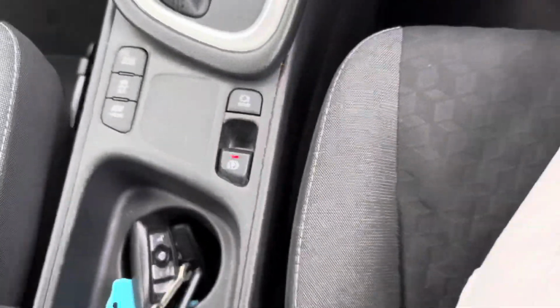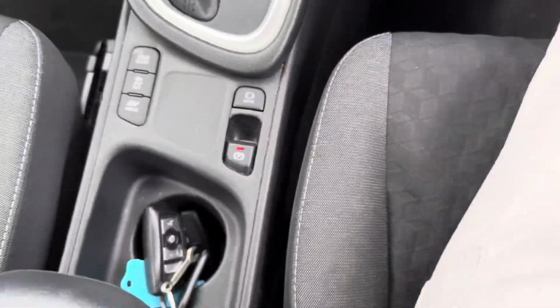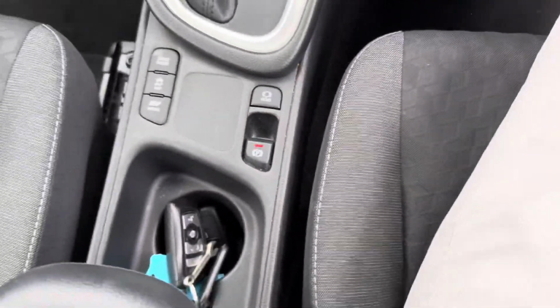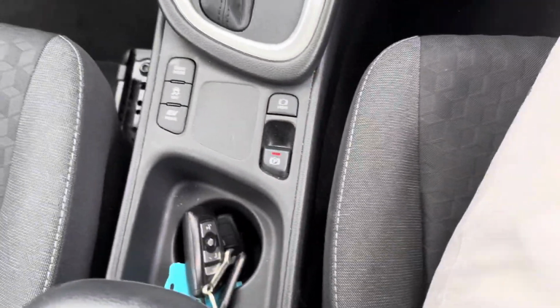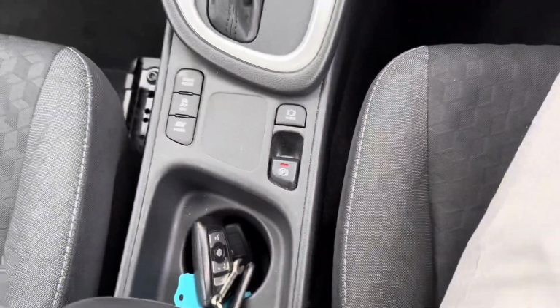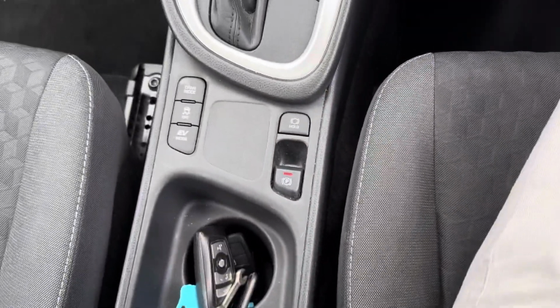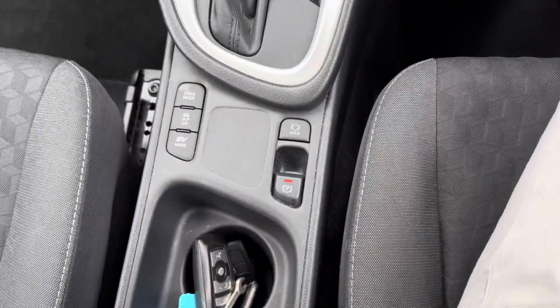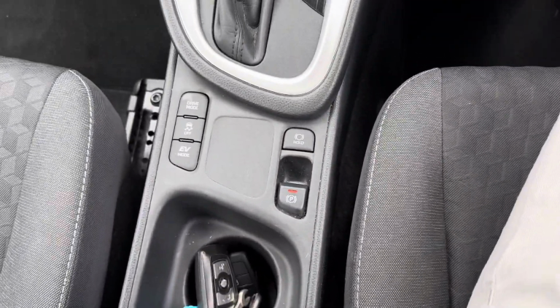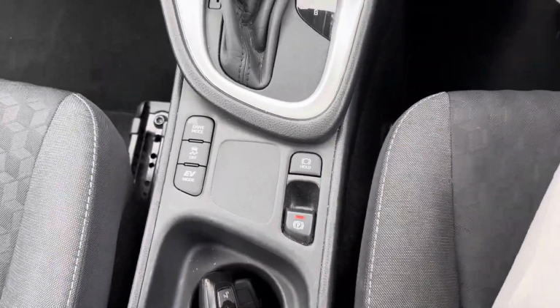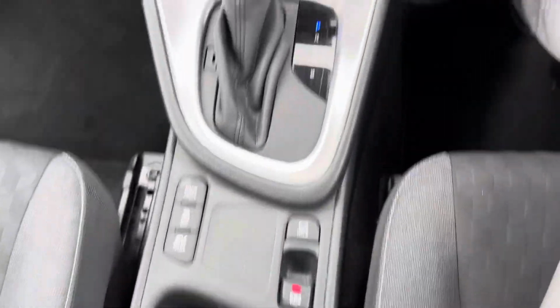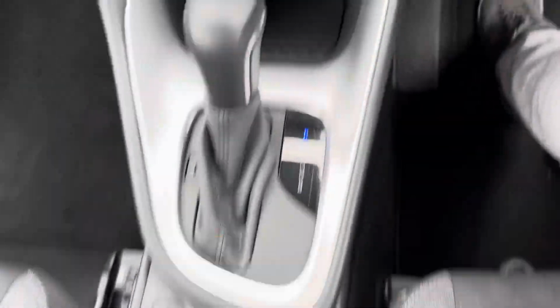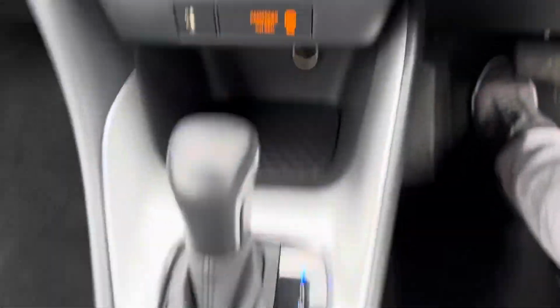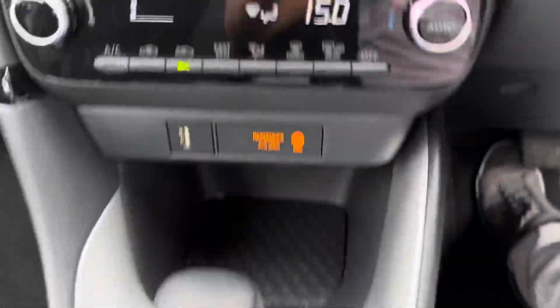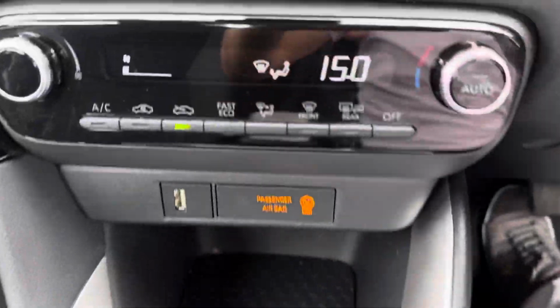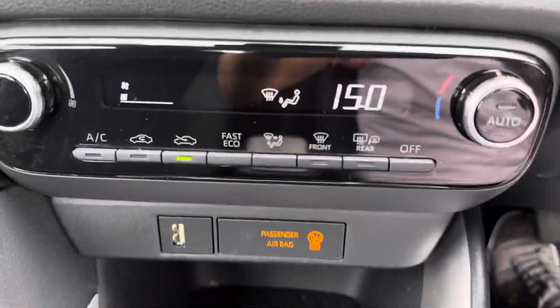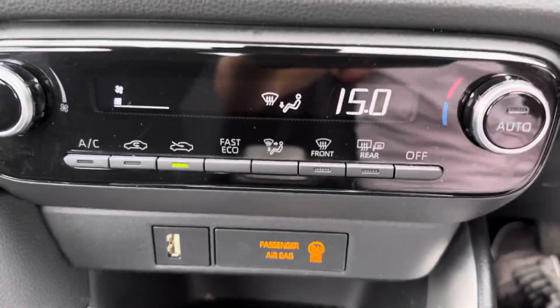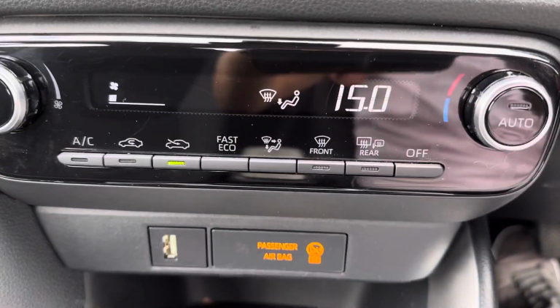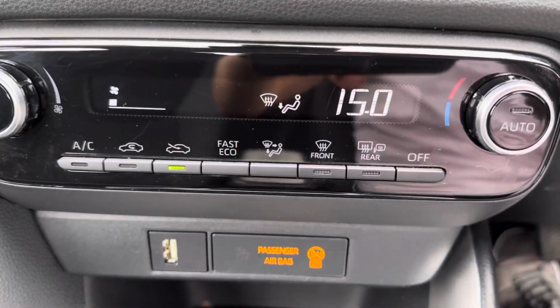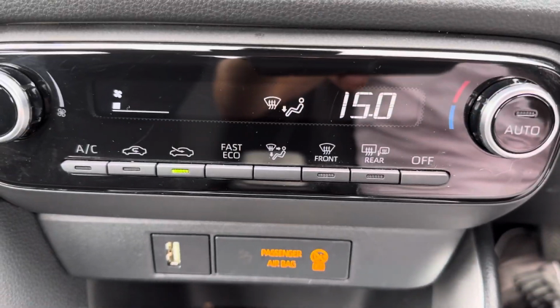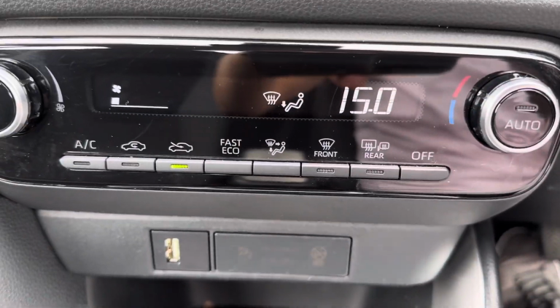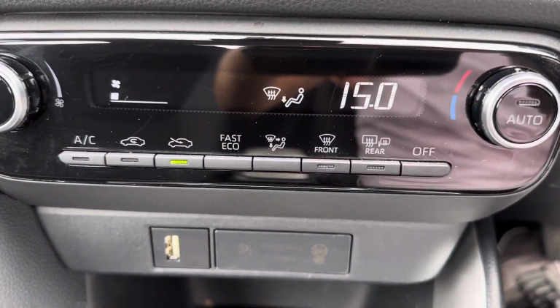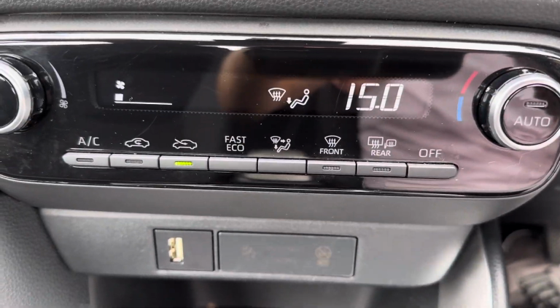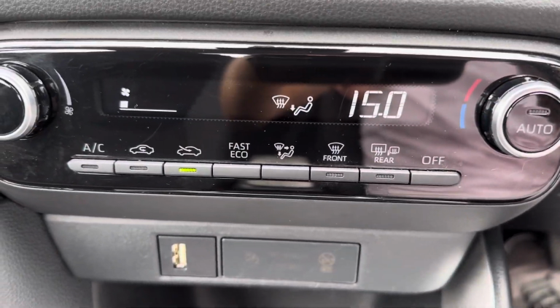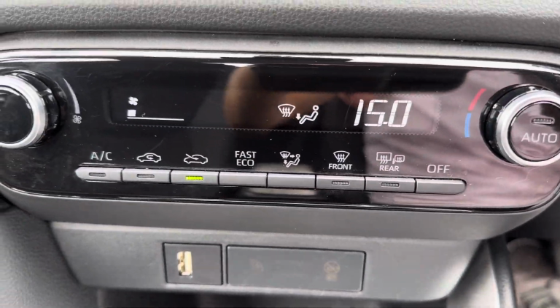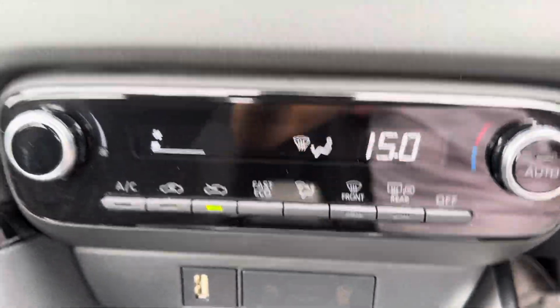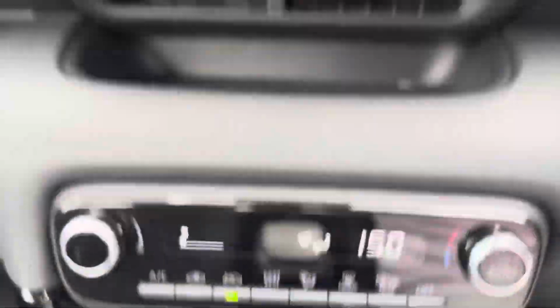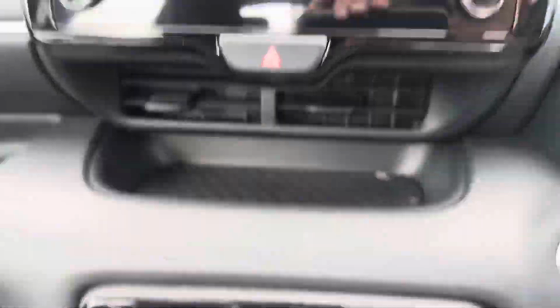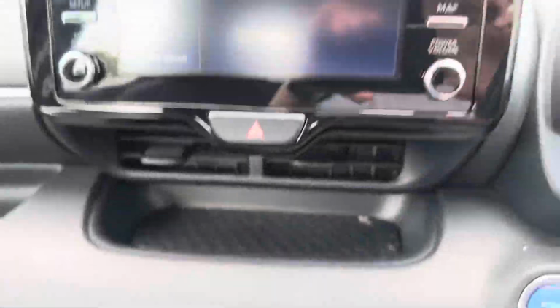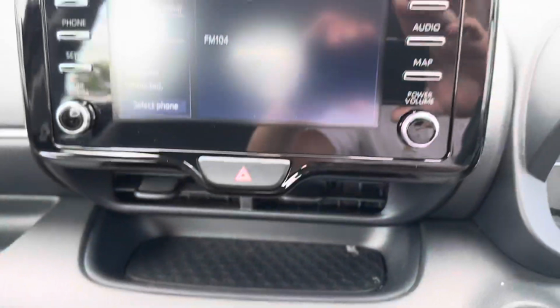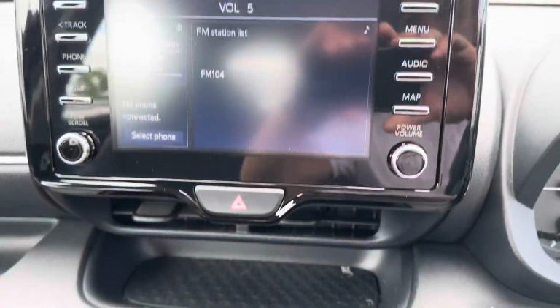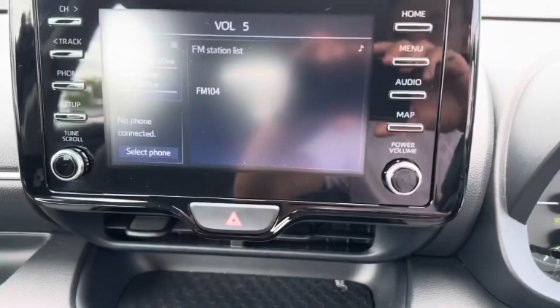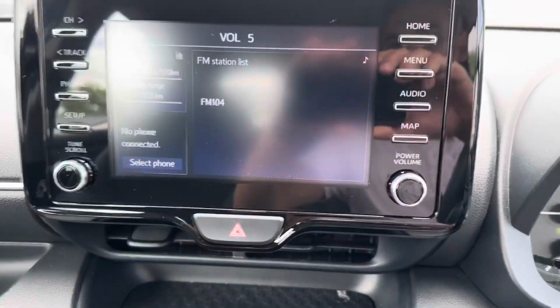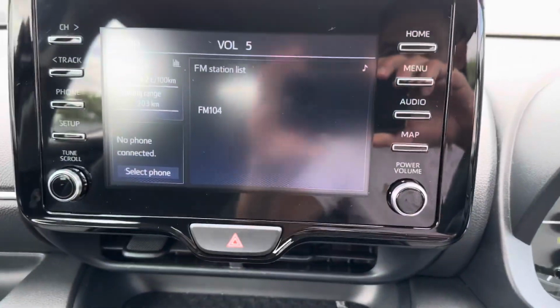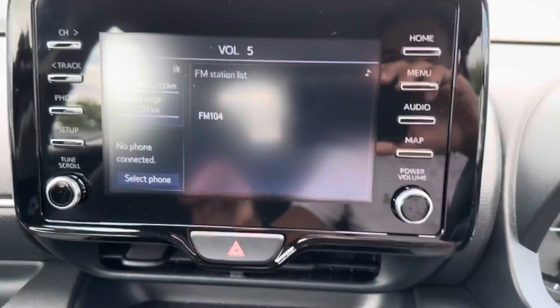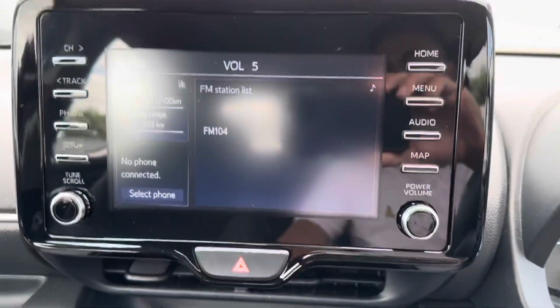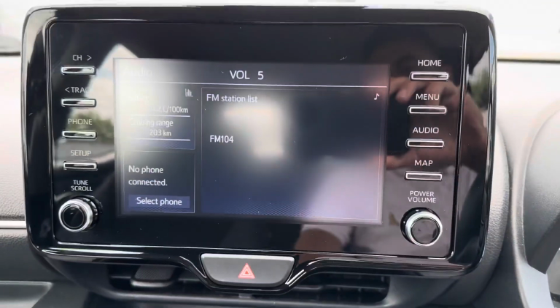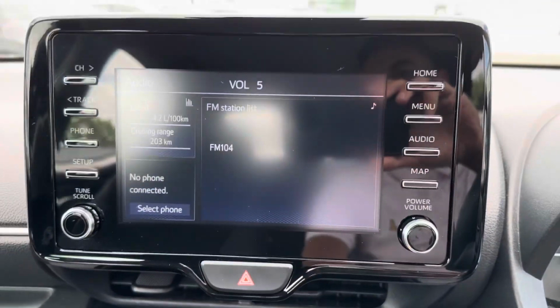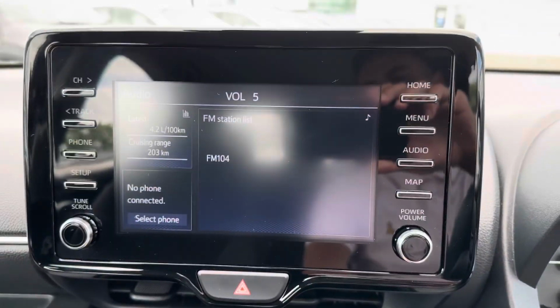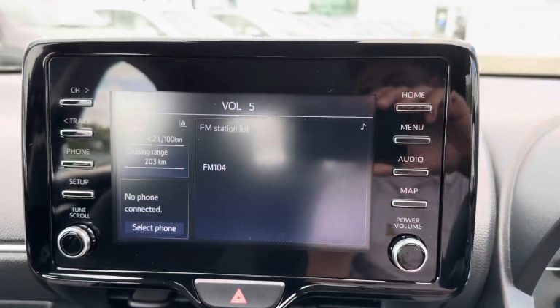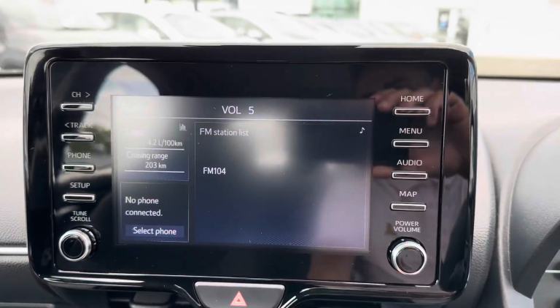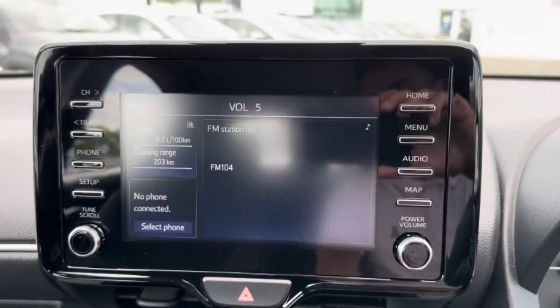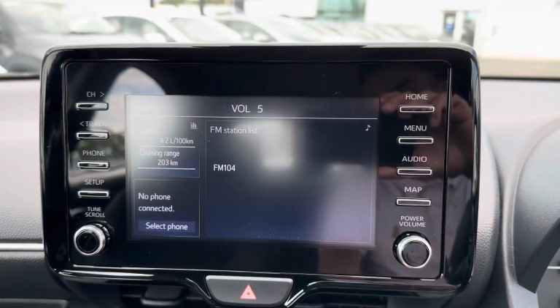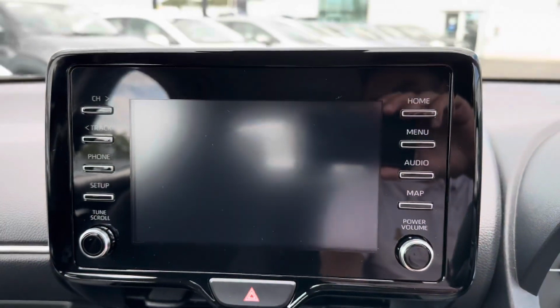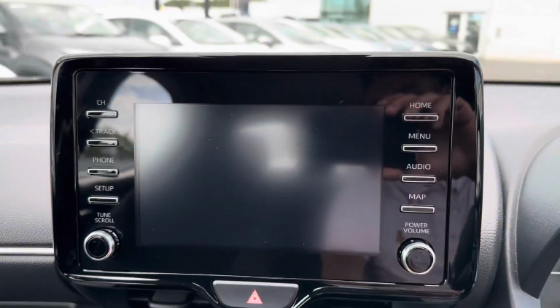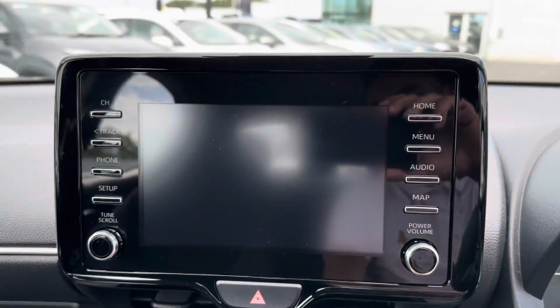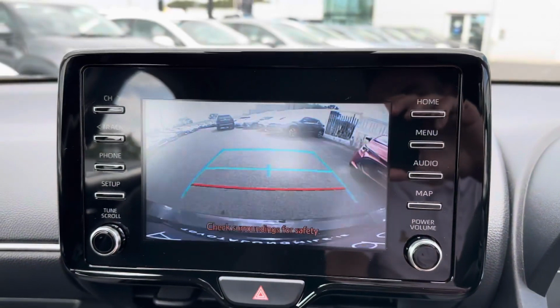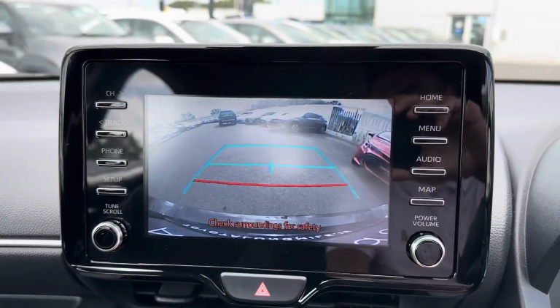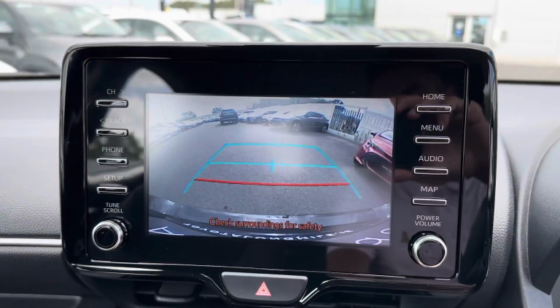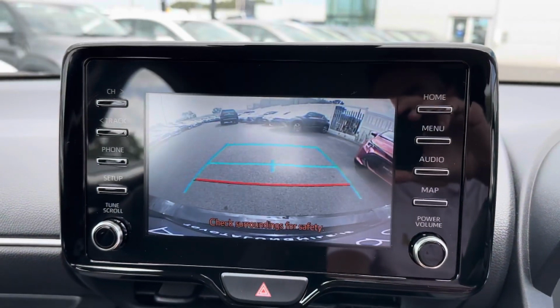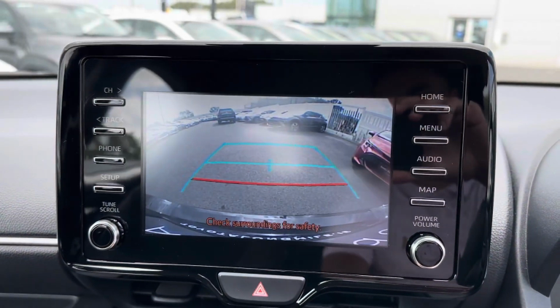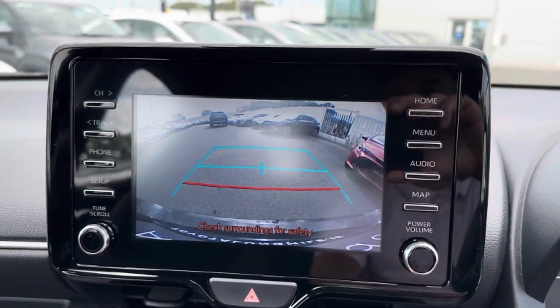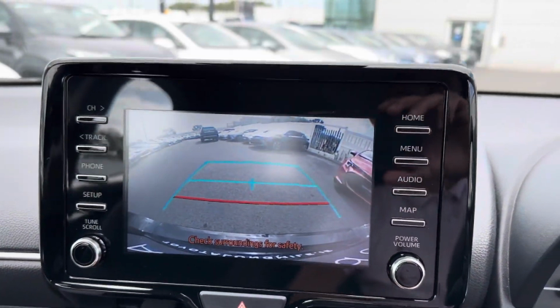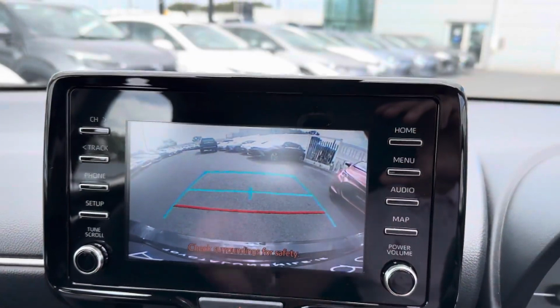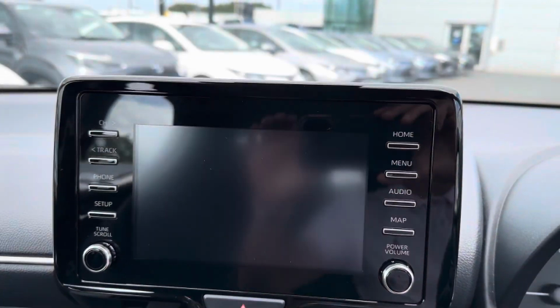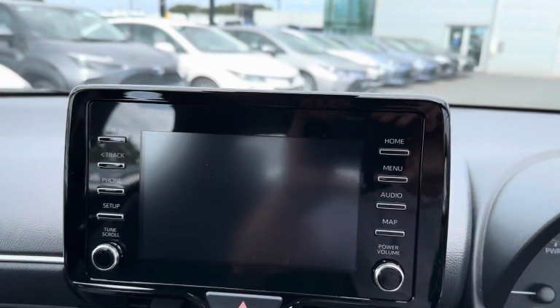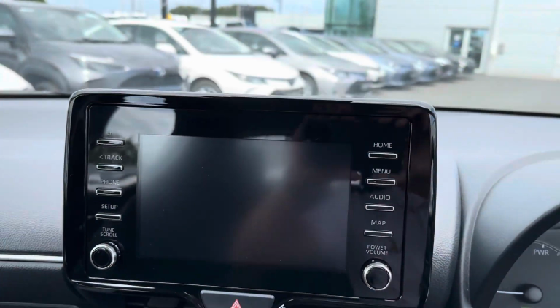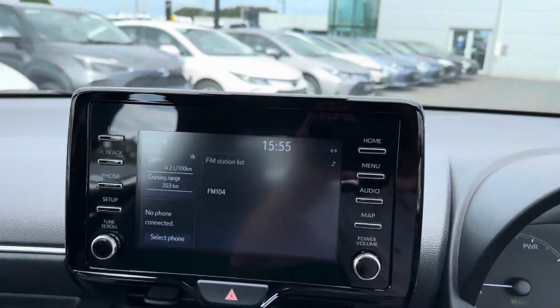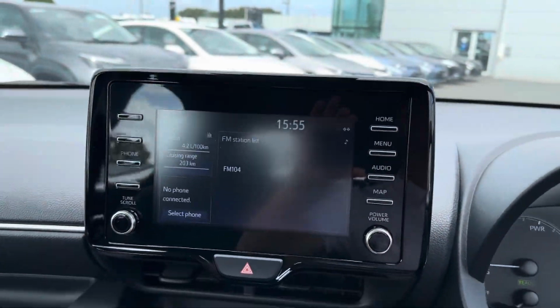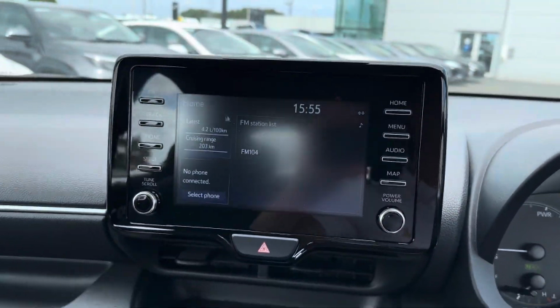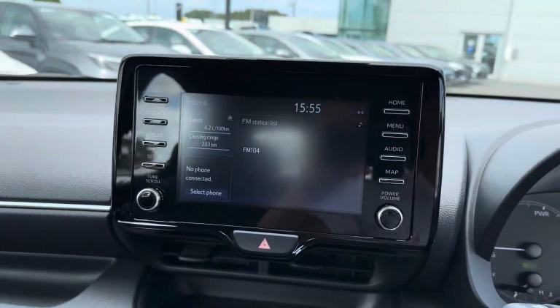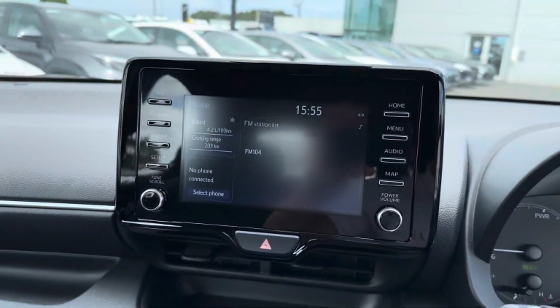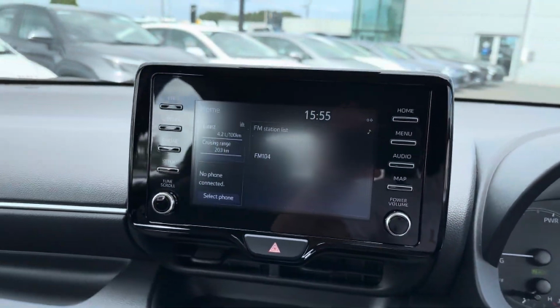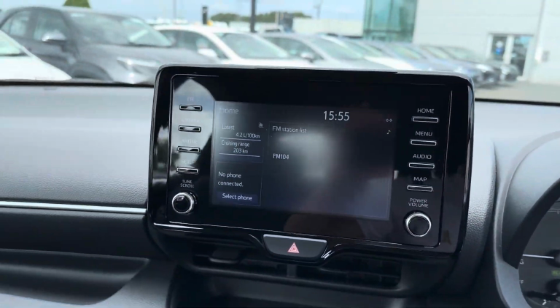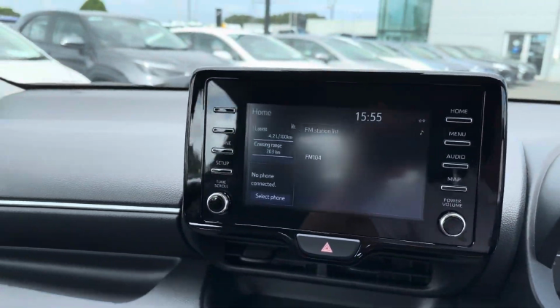Auto handbrake, air con climate control on Toyota, touch screen radio, reversing camera, full Bluetooth and Apple and Android CarPlay.